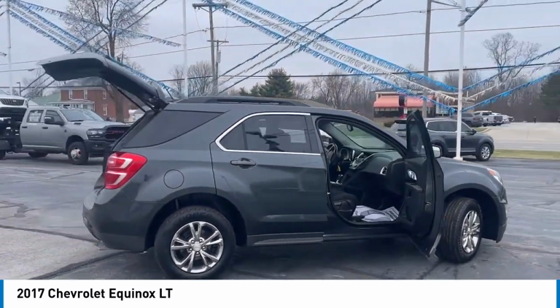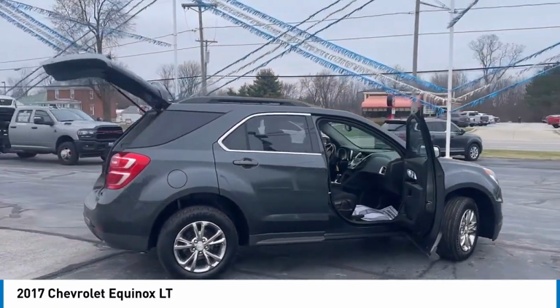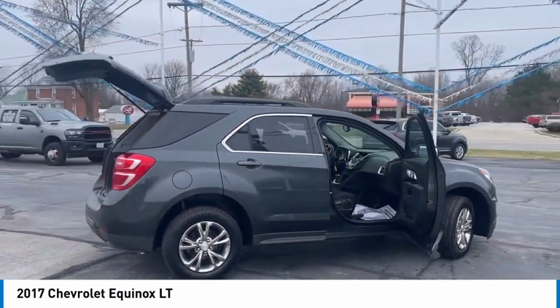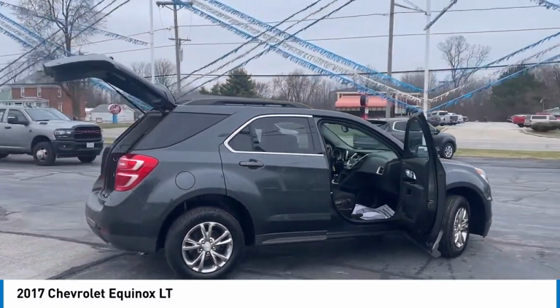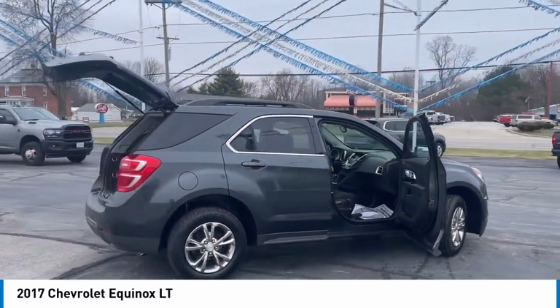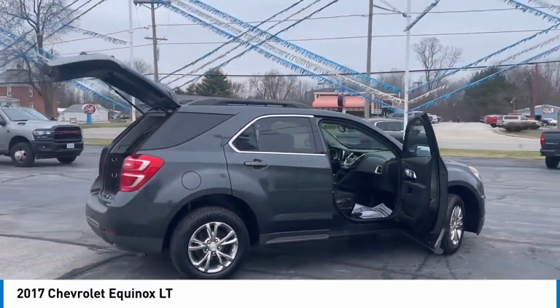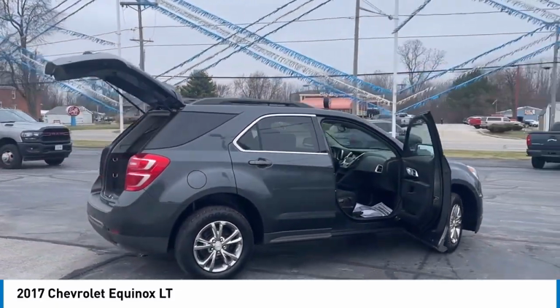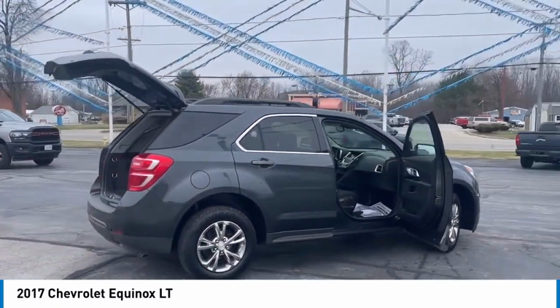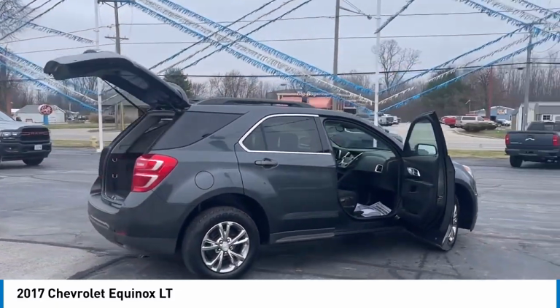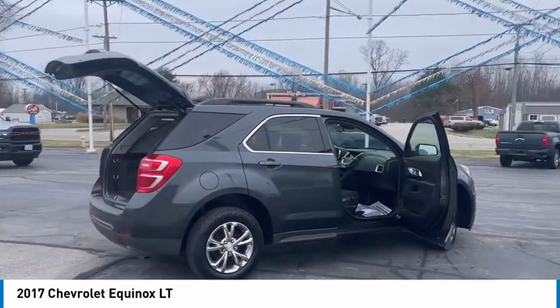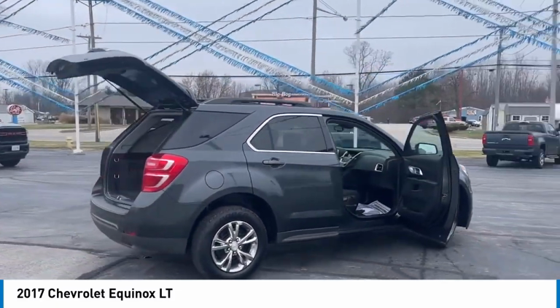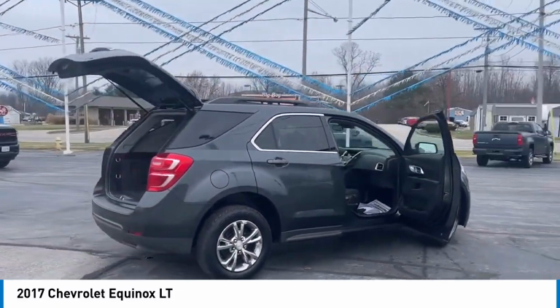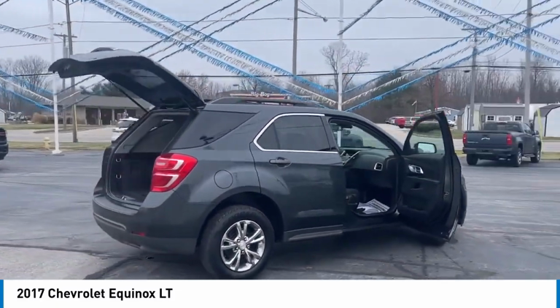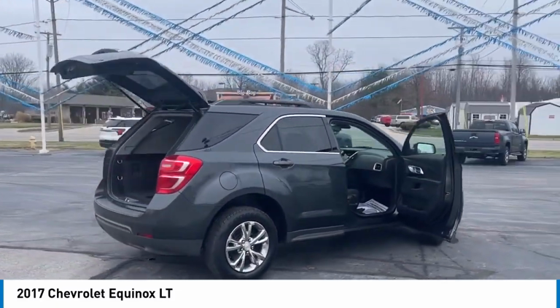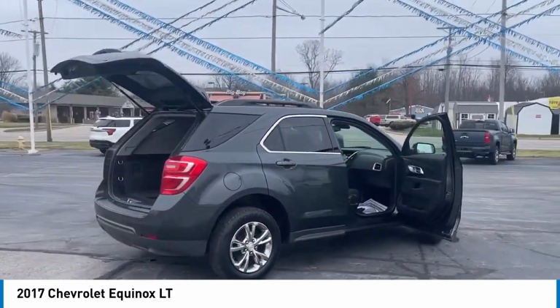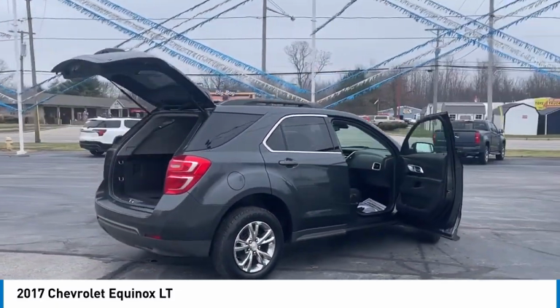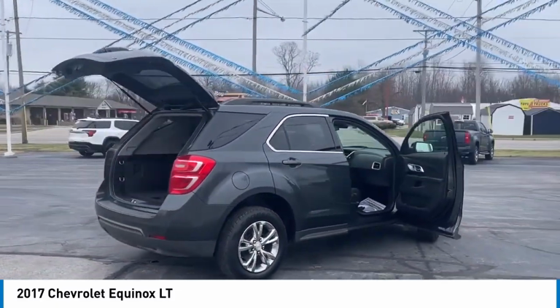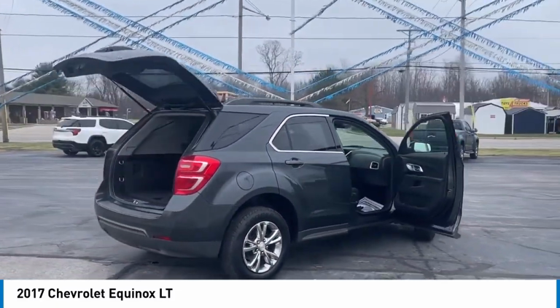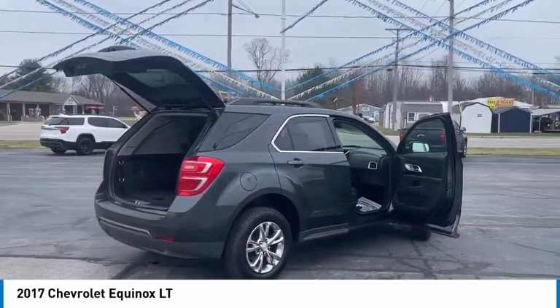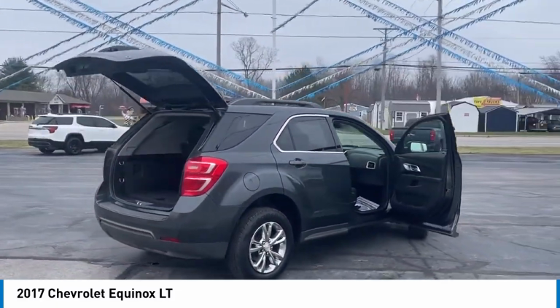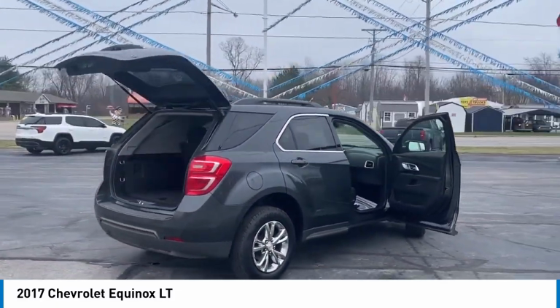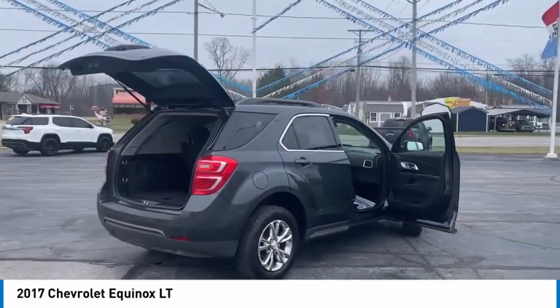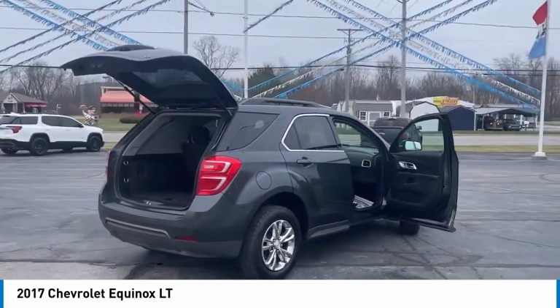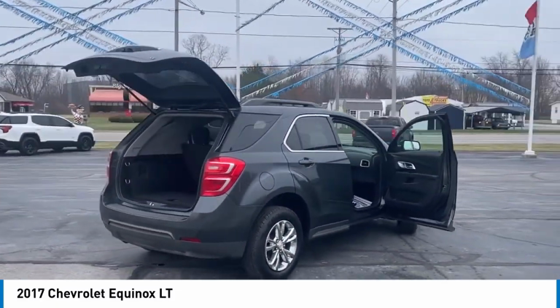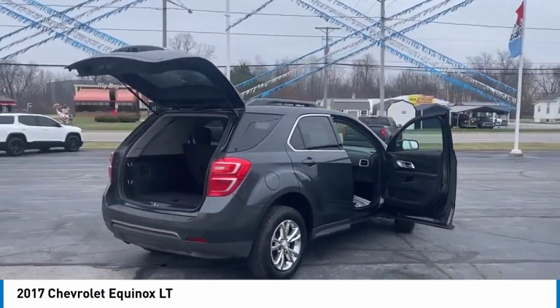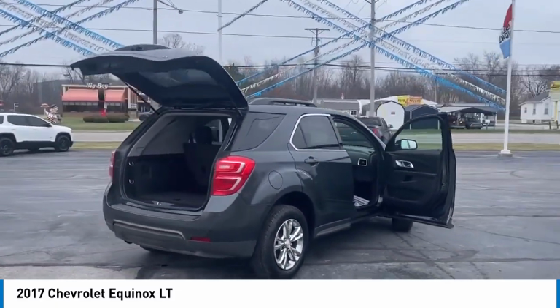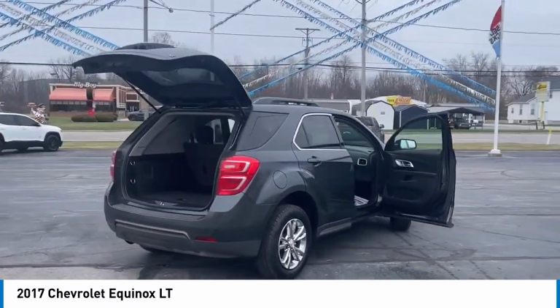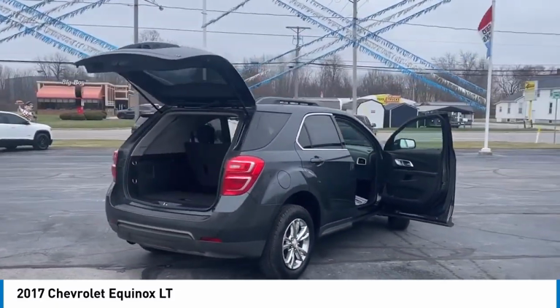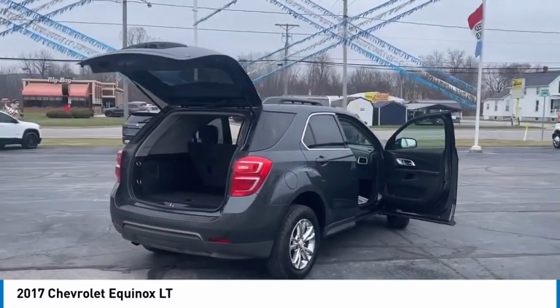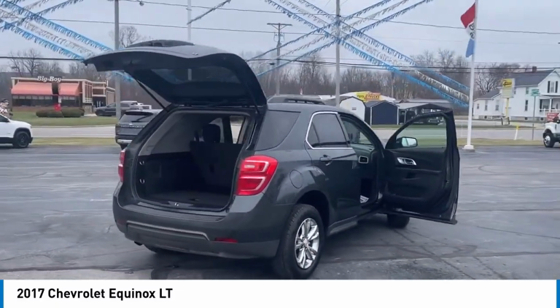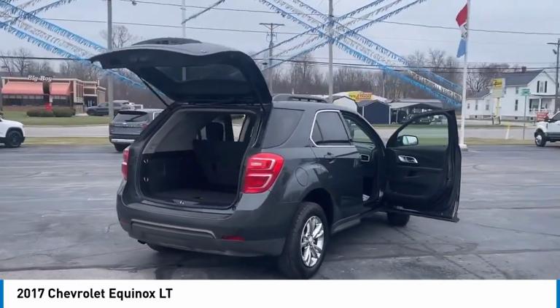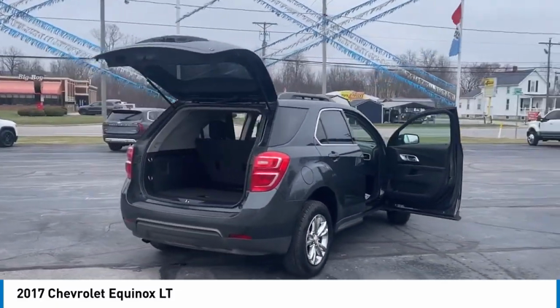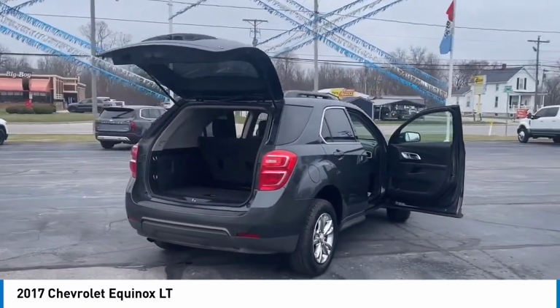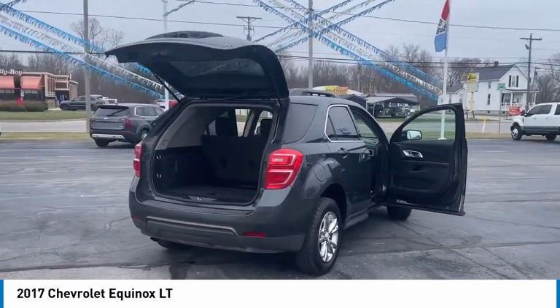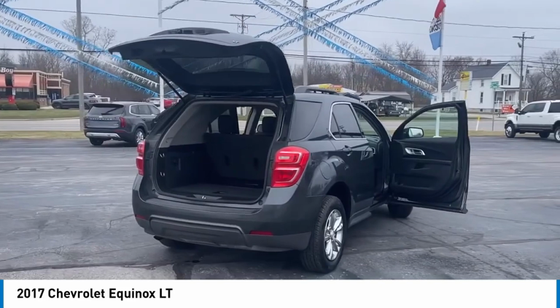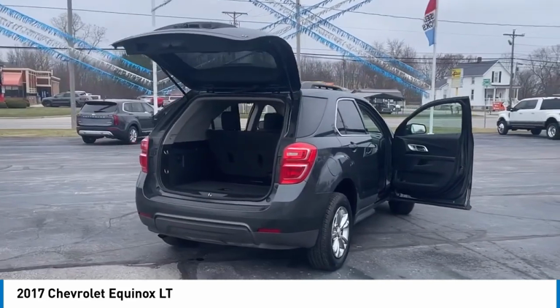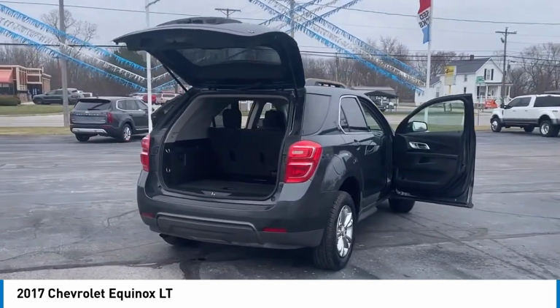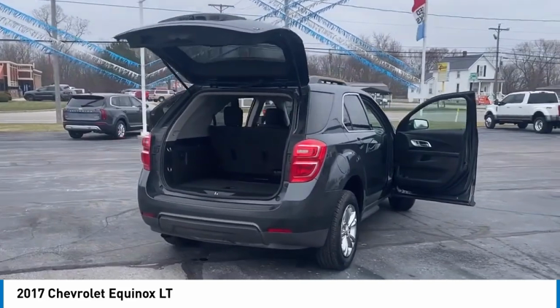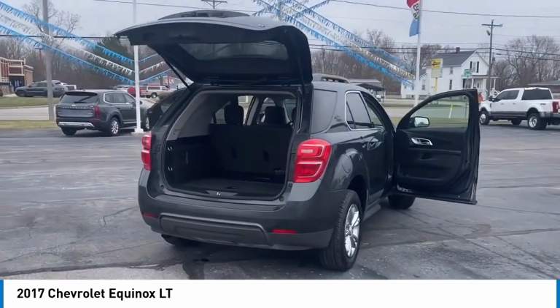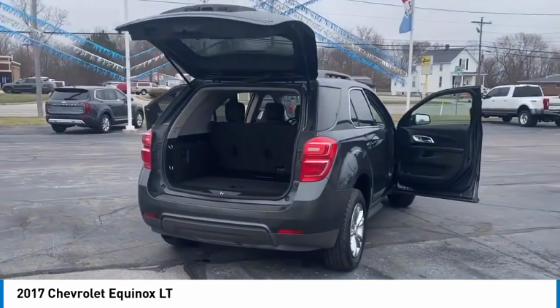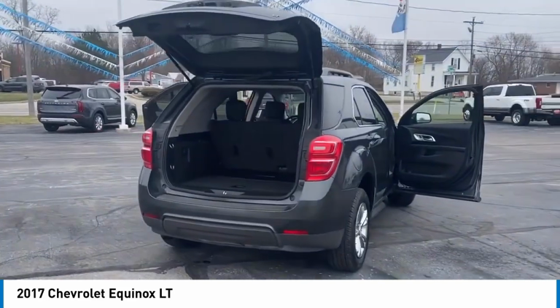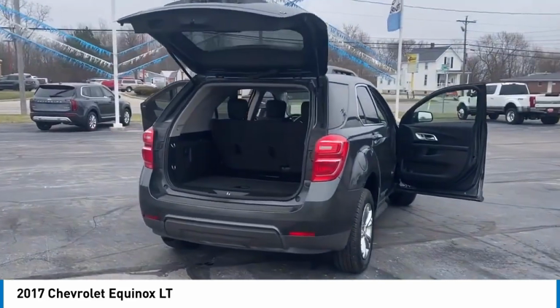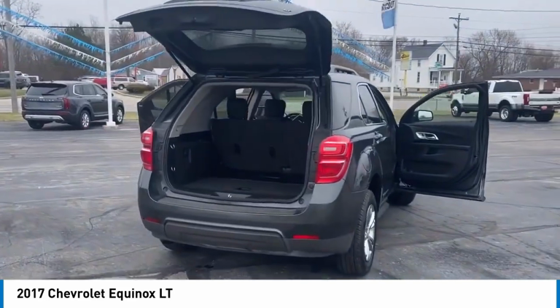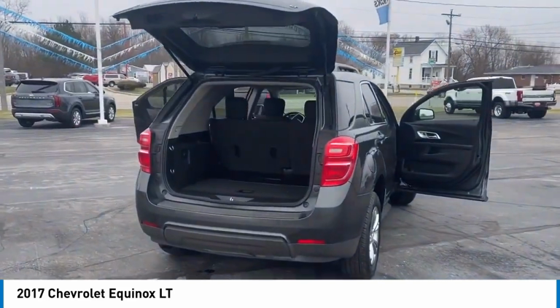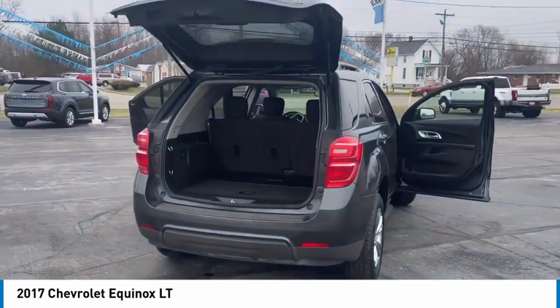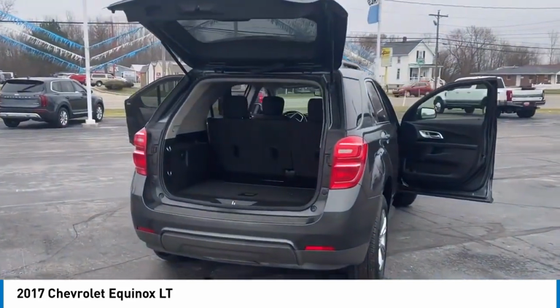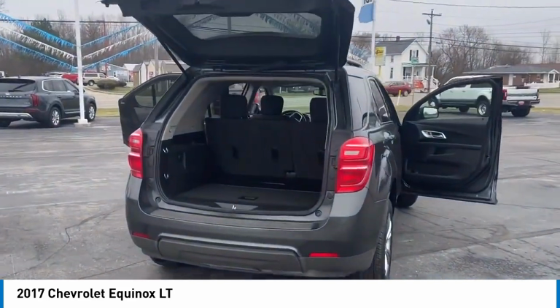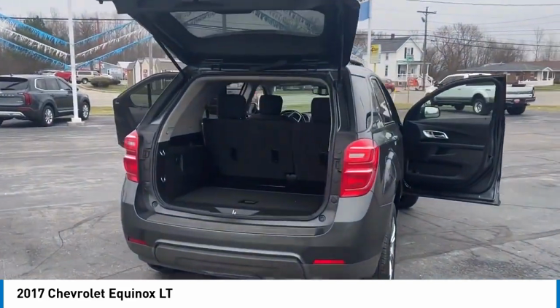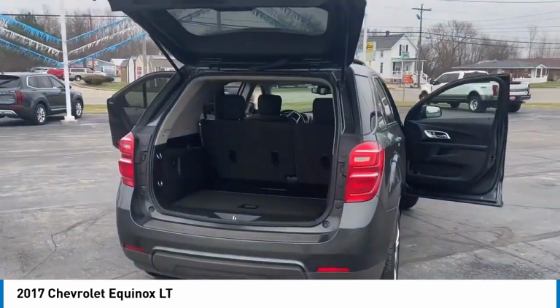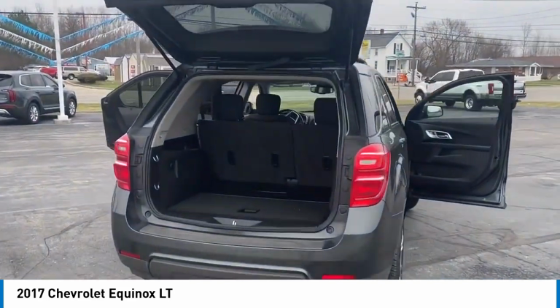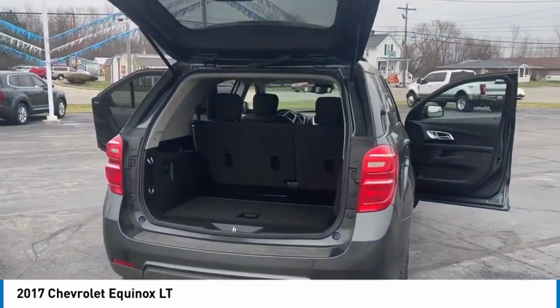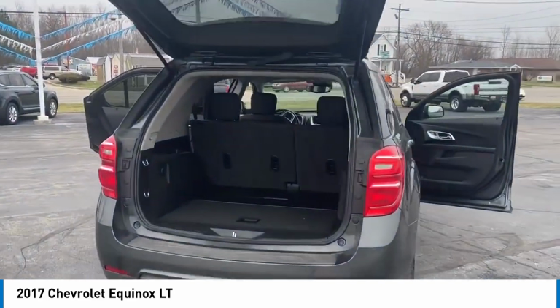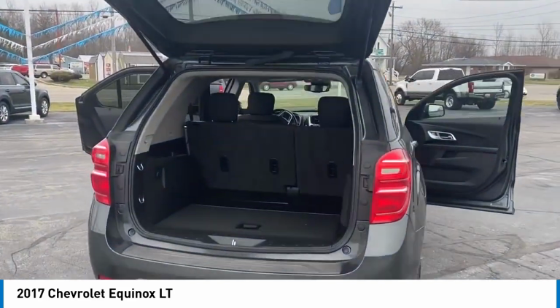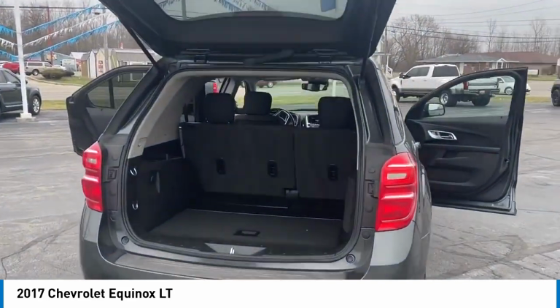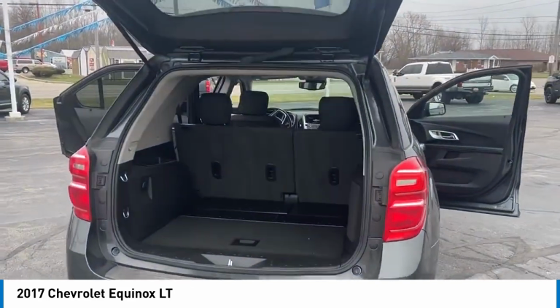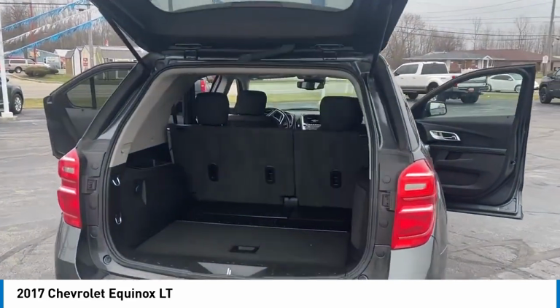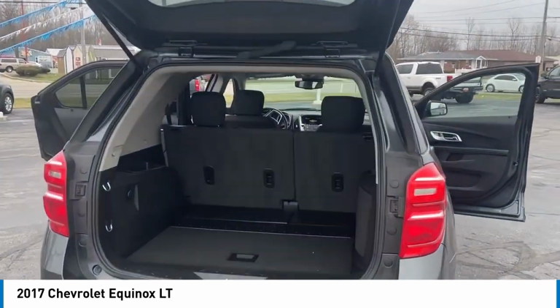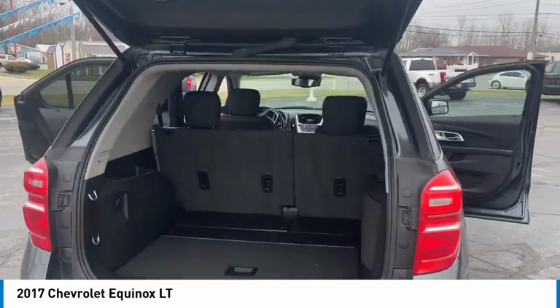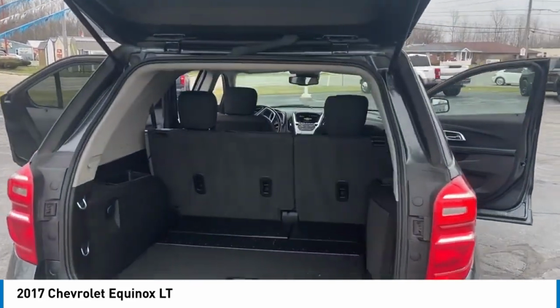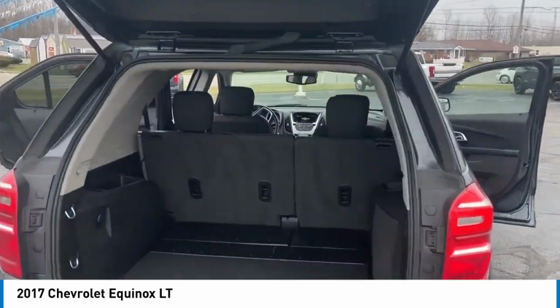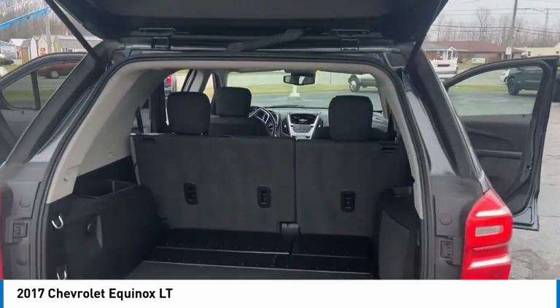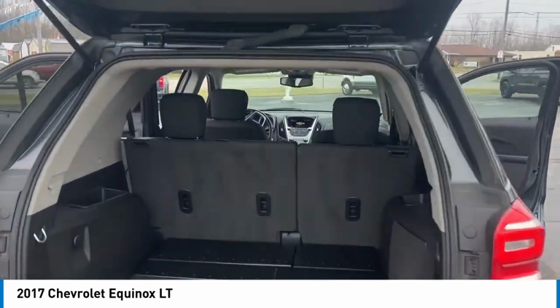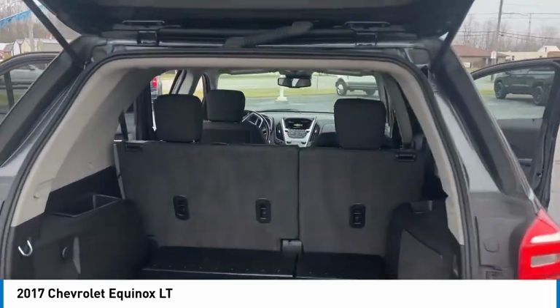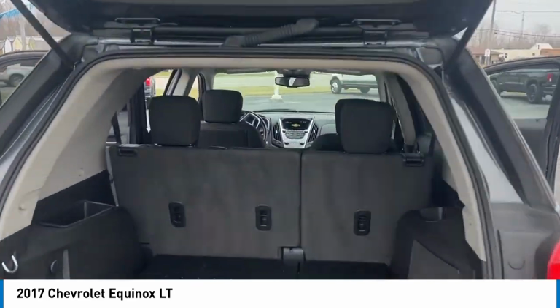Remote keyless entry, speed control, four-wheel disc brakes, rear window defroster, rear window wiper.